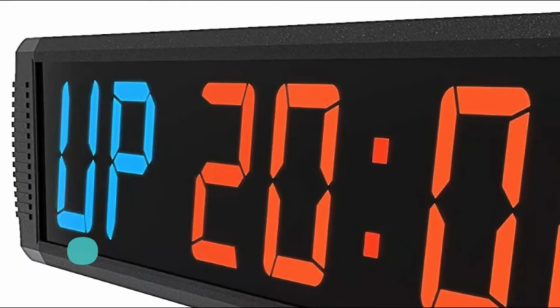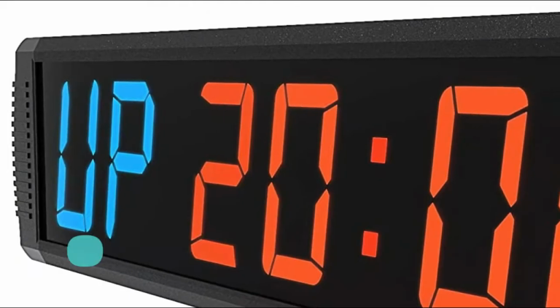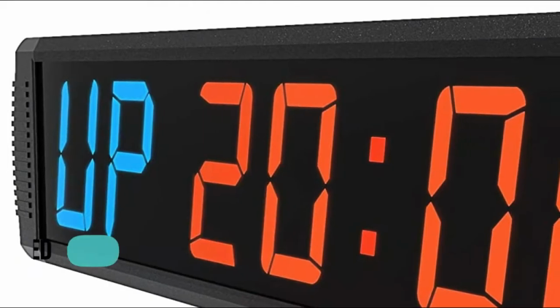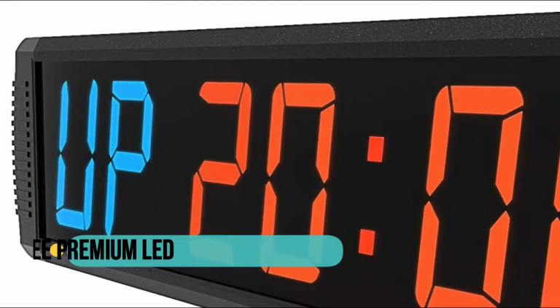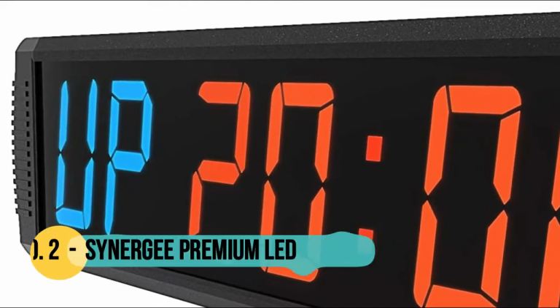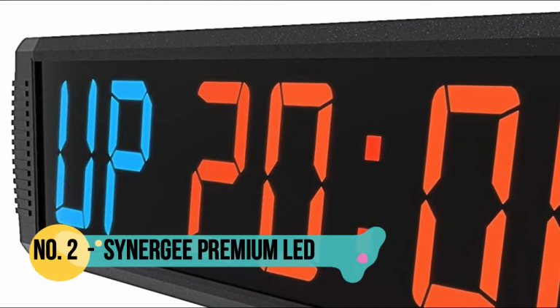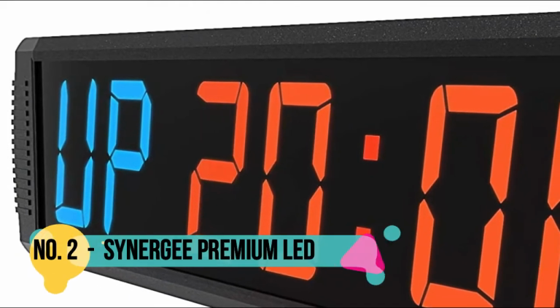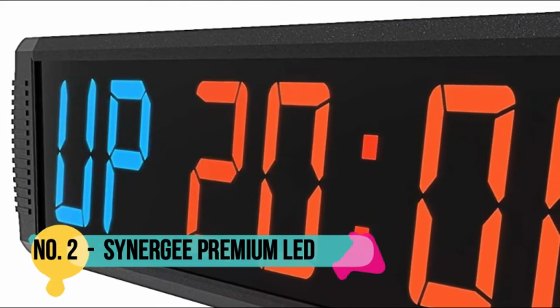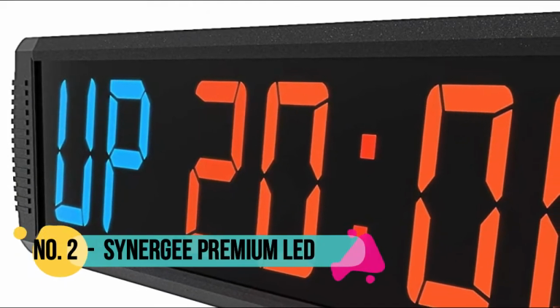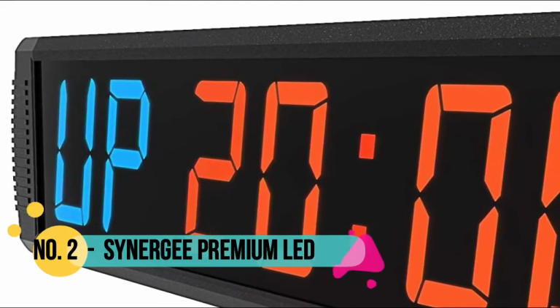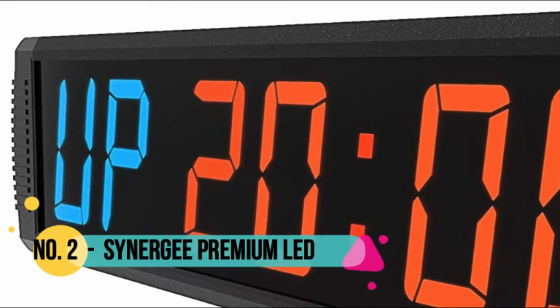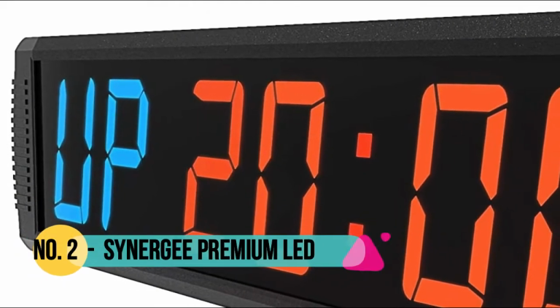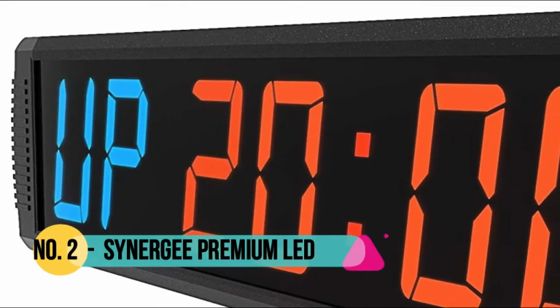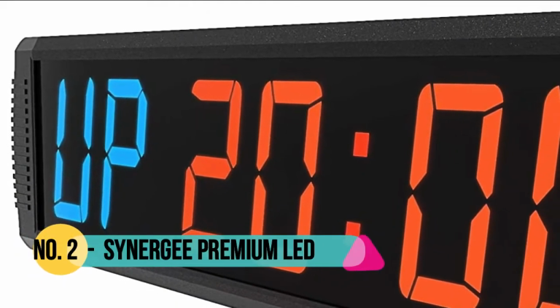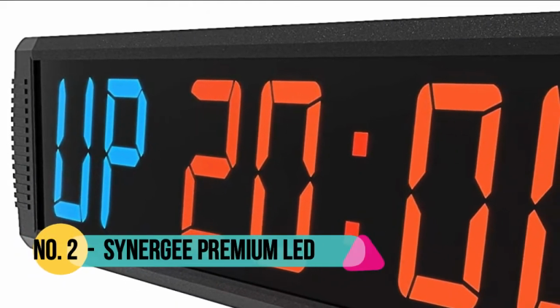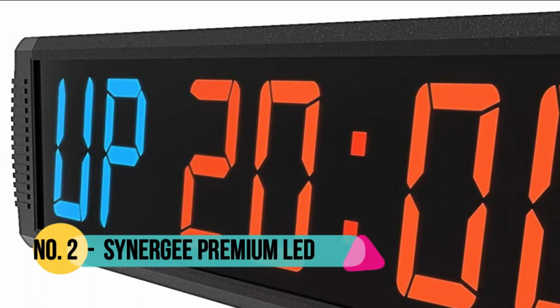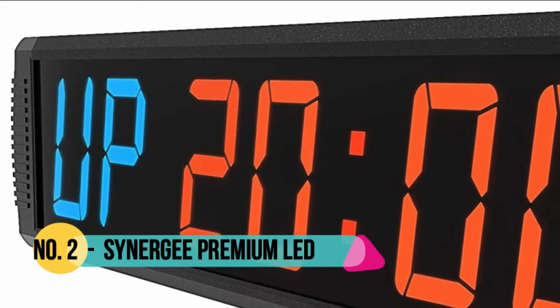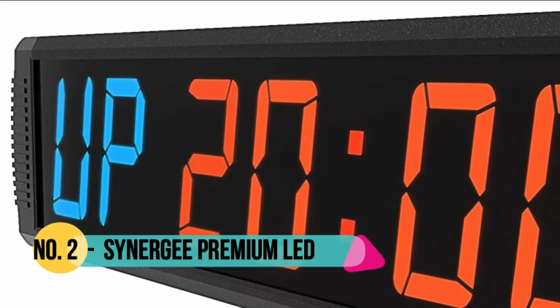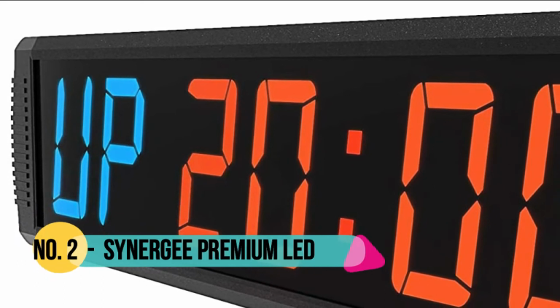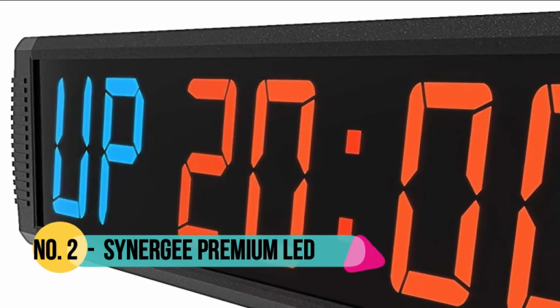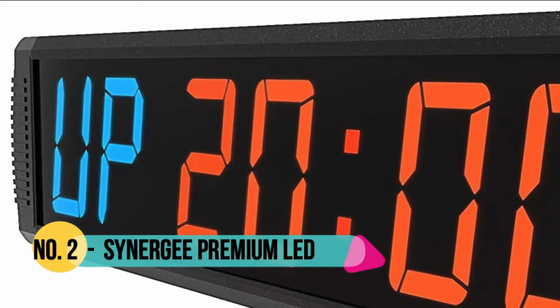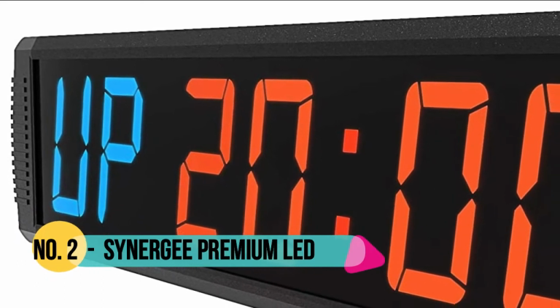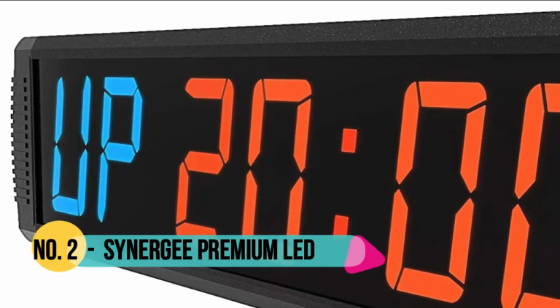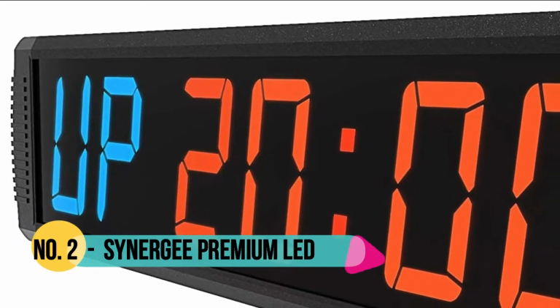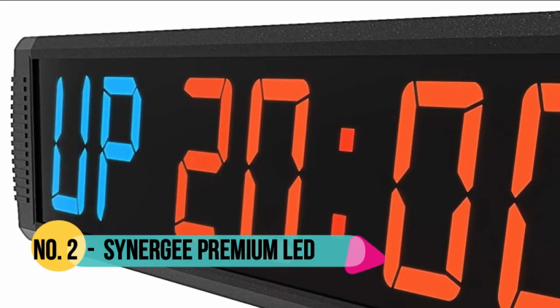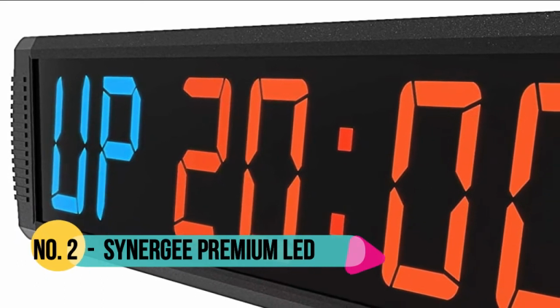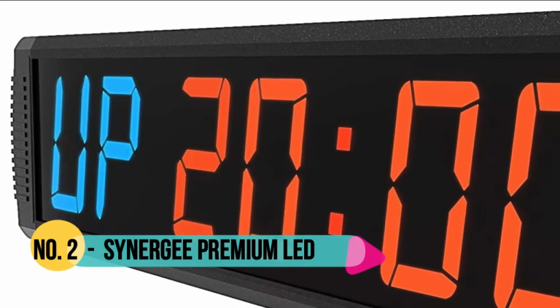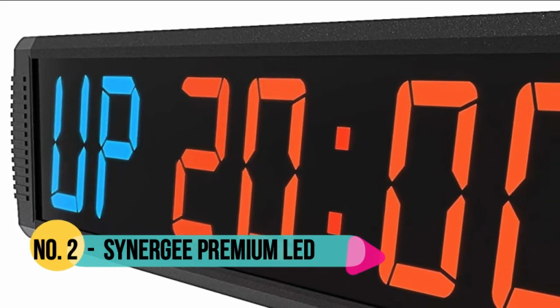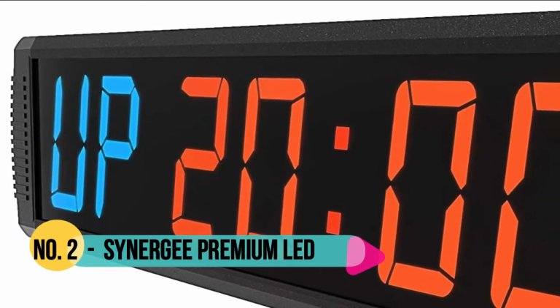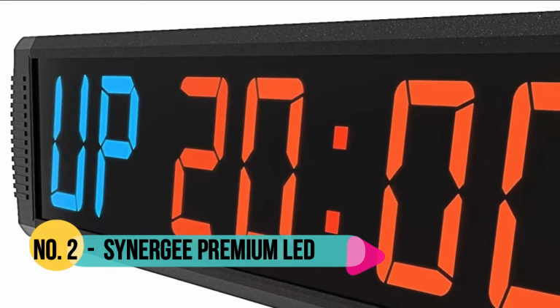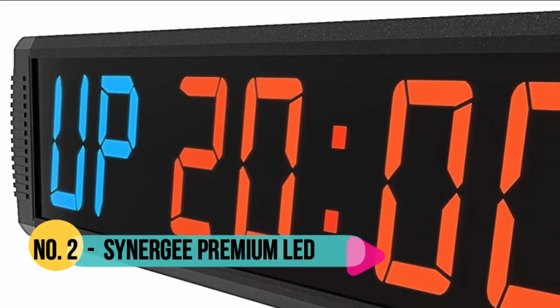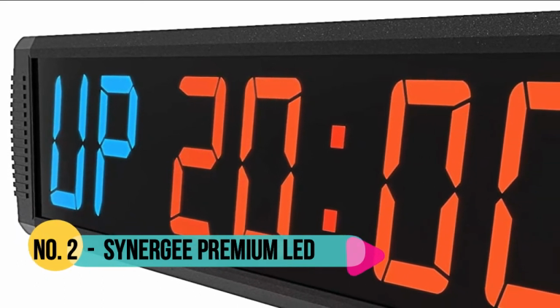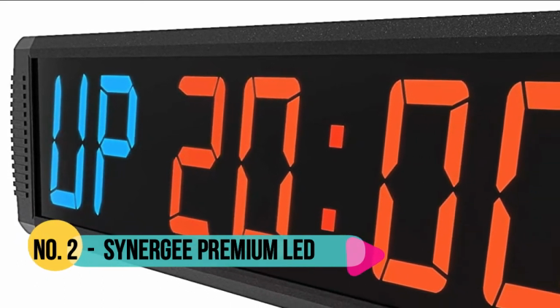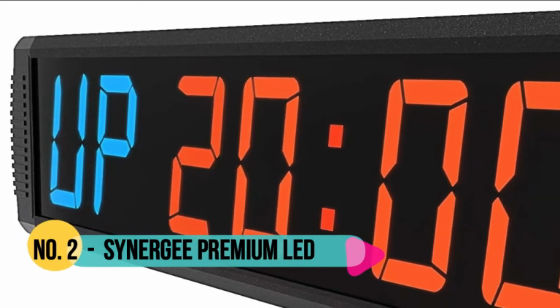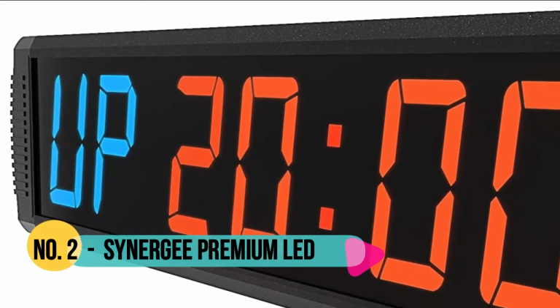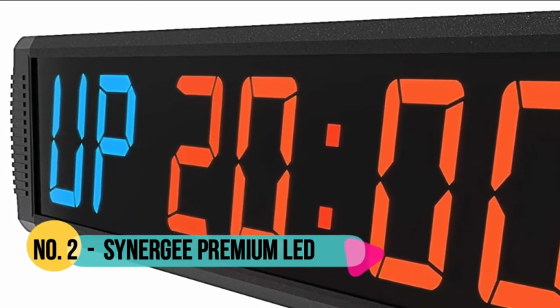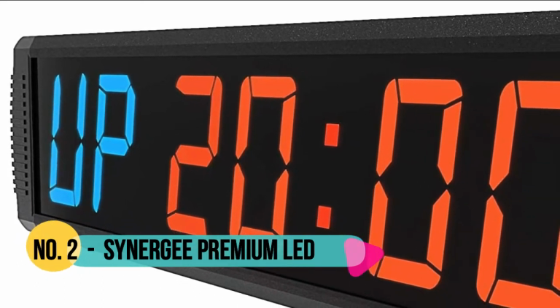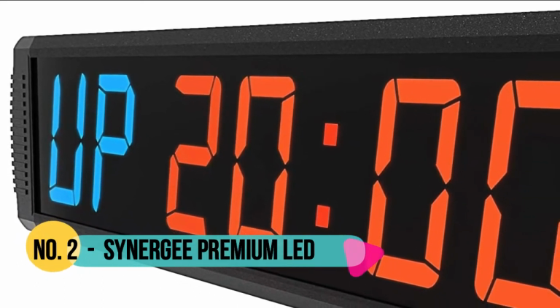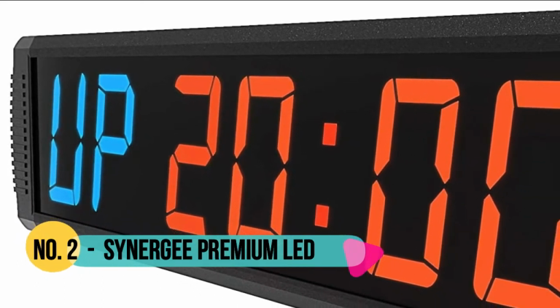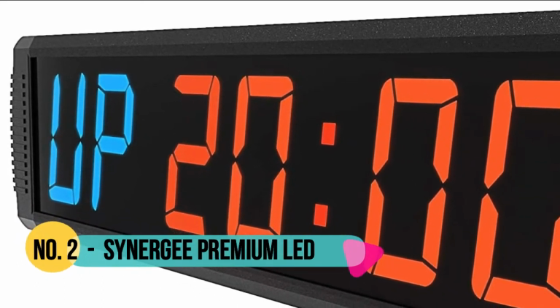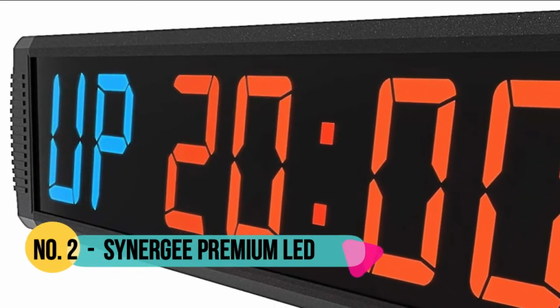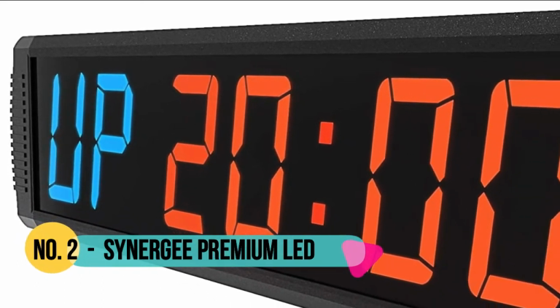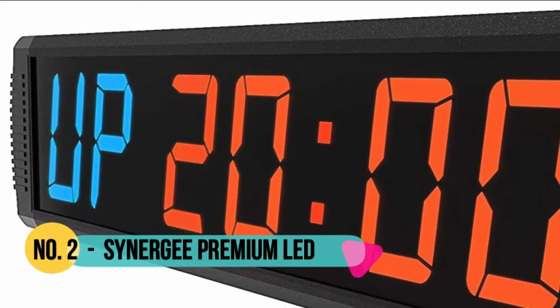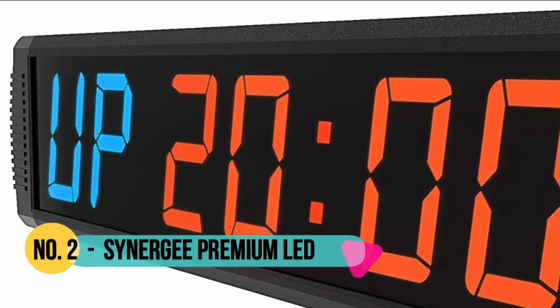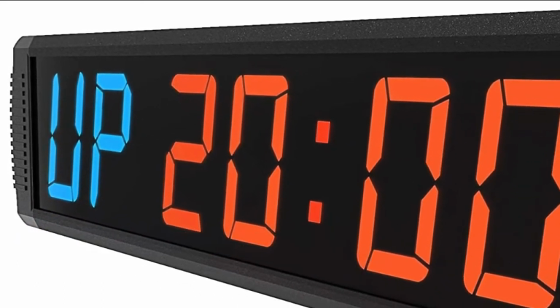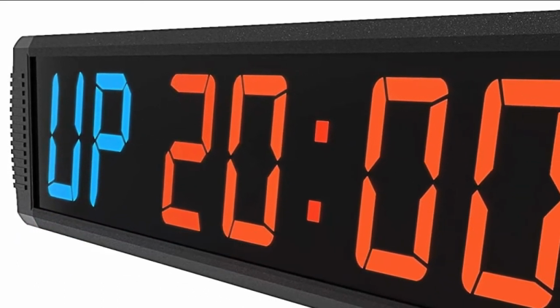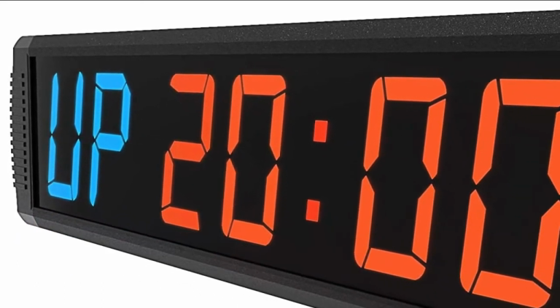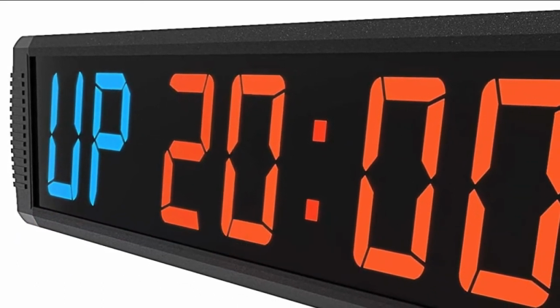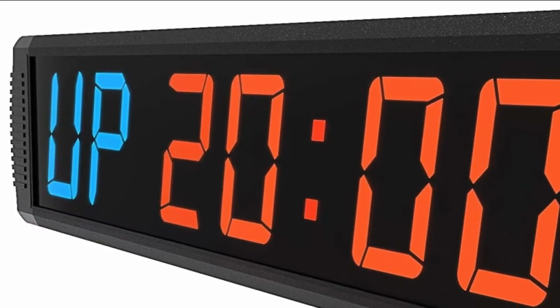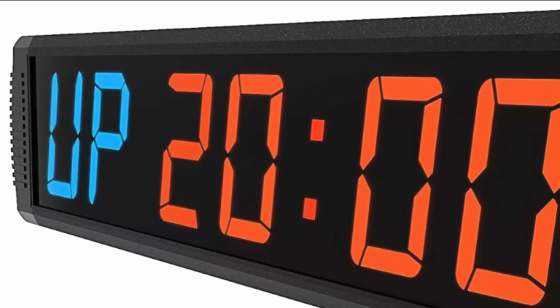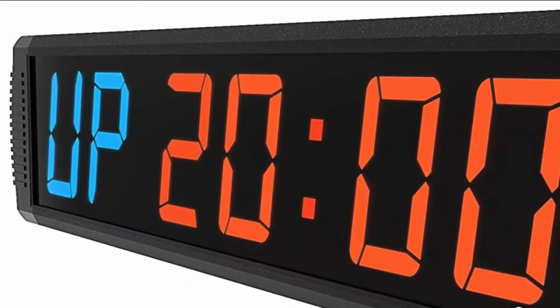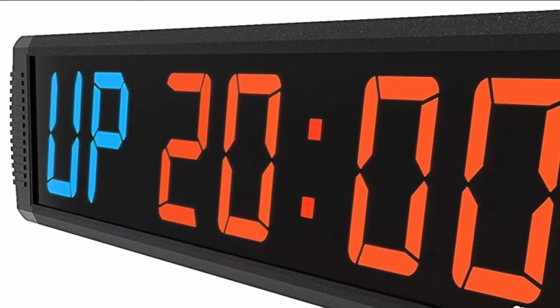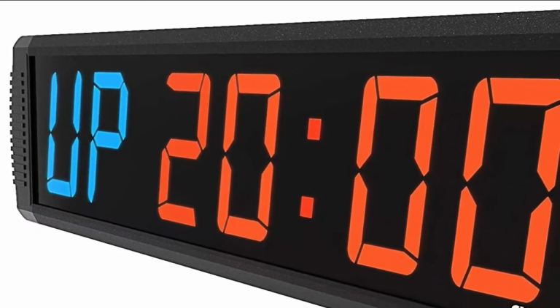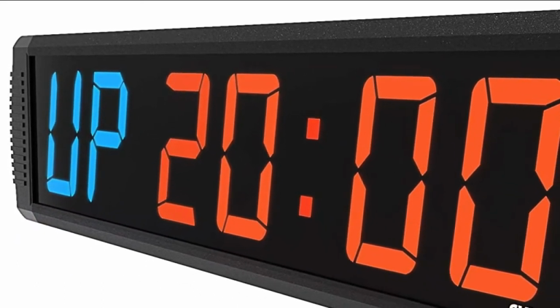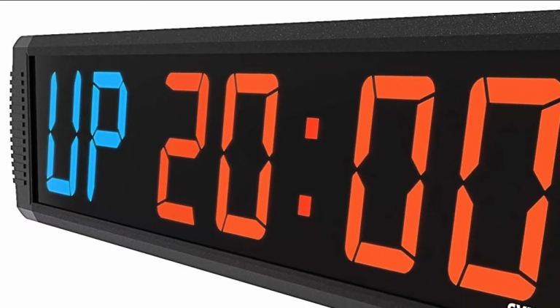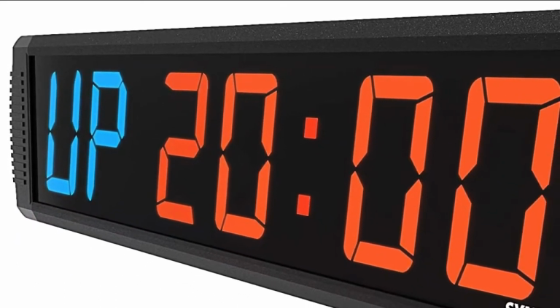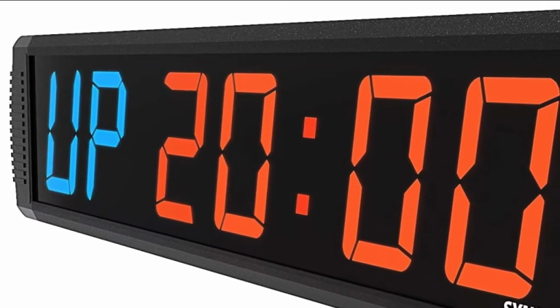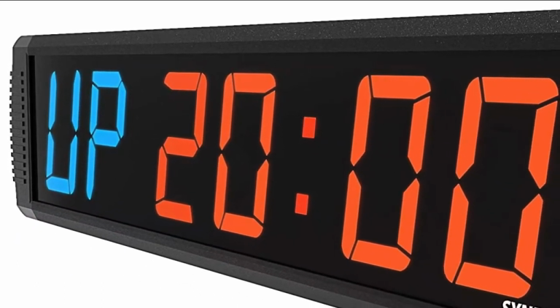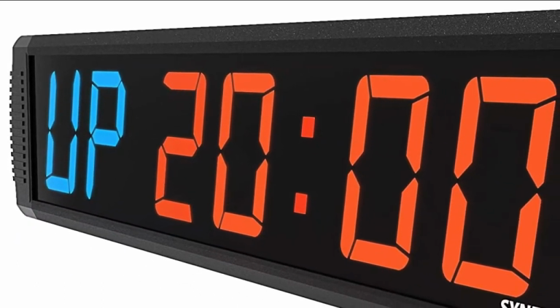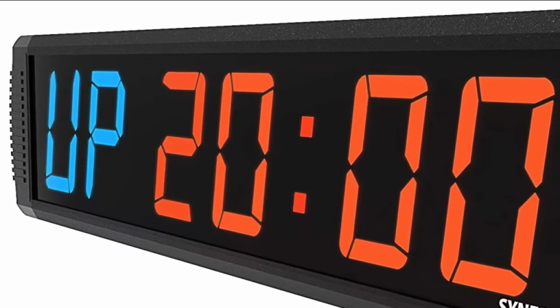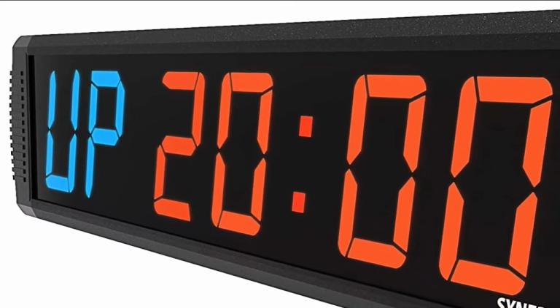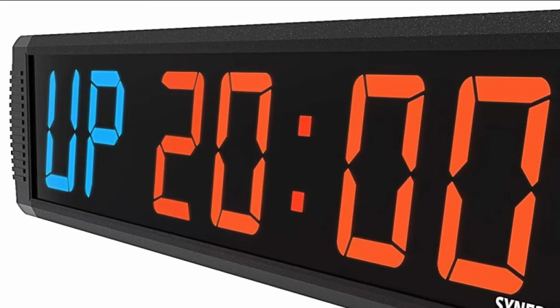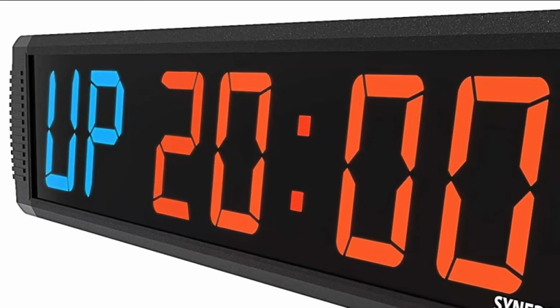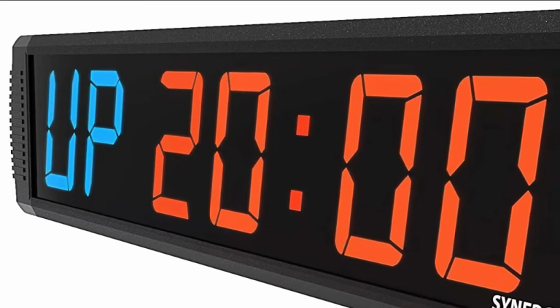Number 2: Synergee. The Synergee Premium Interval Wall Timer presents a crystal clear LED high contrast display.